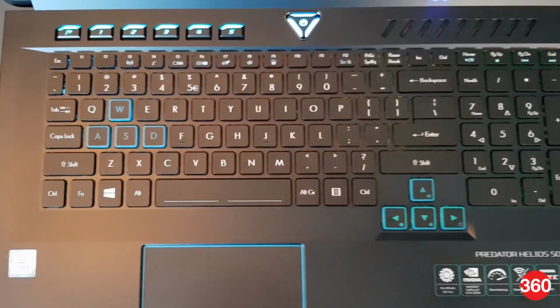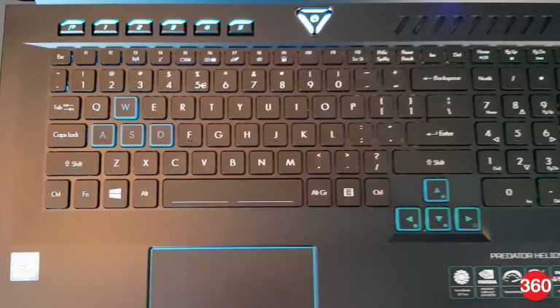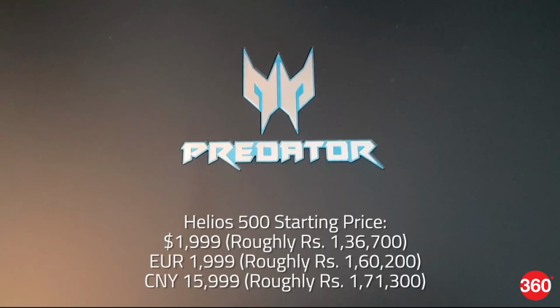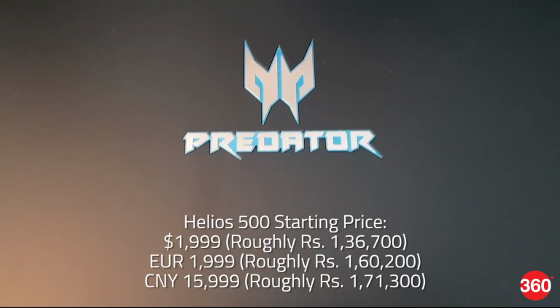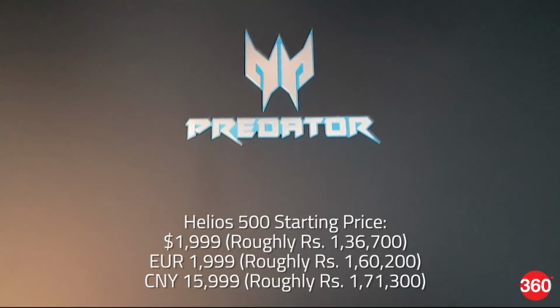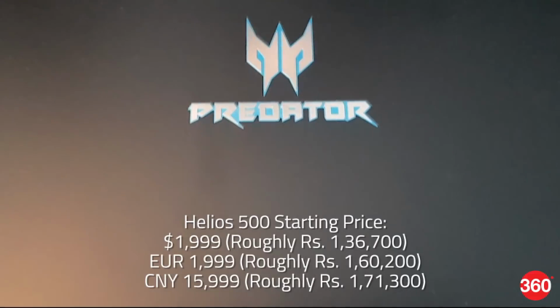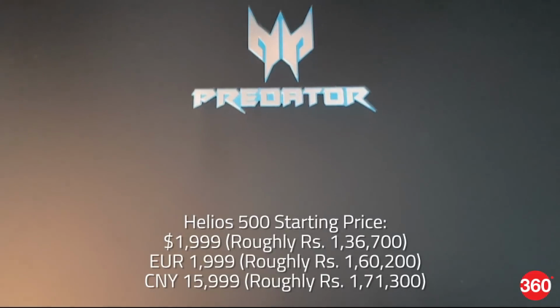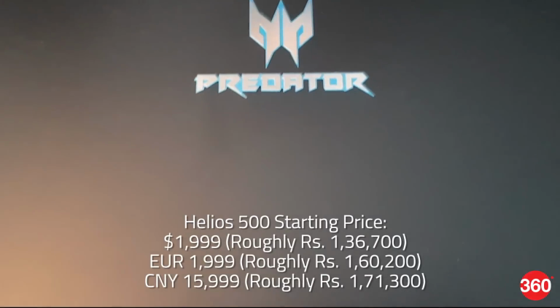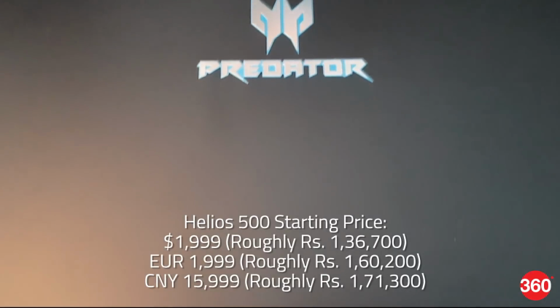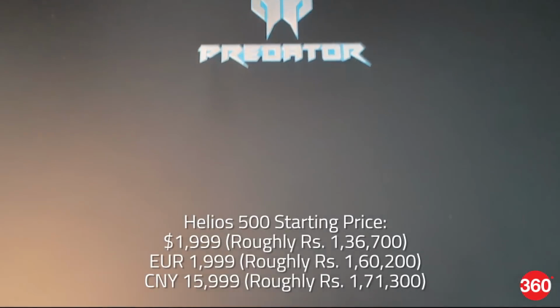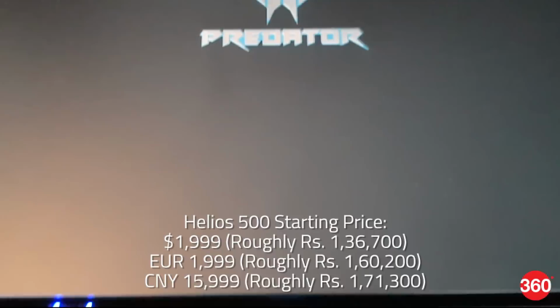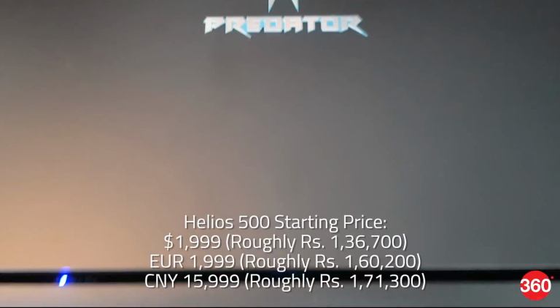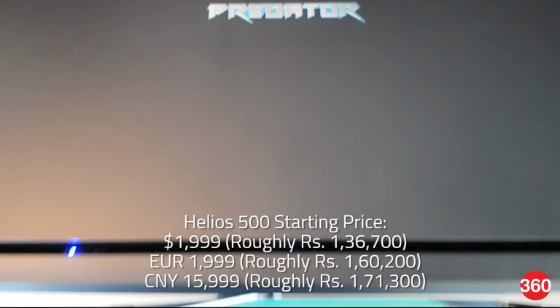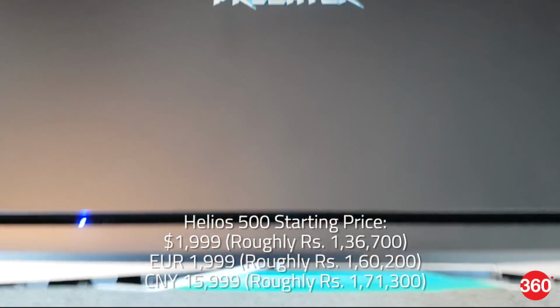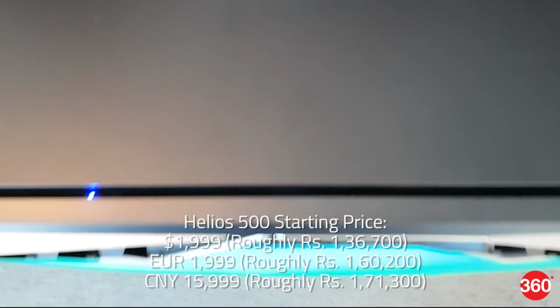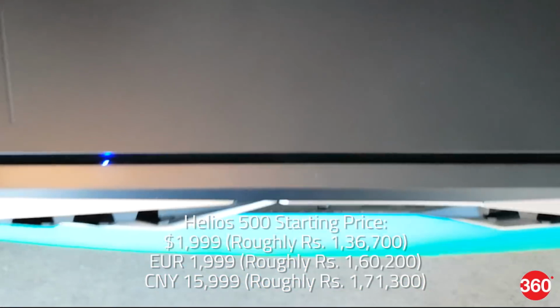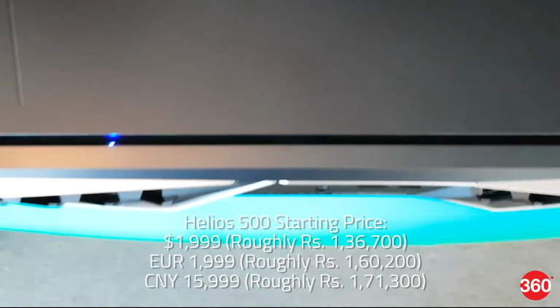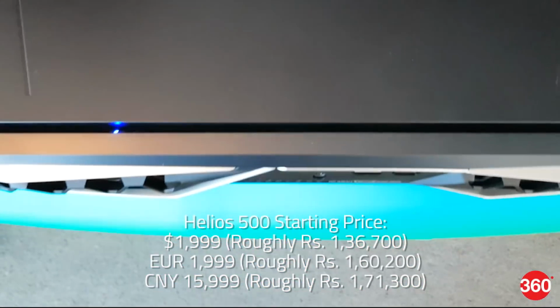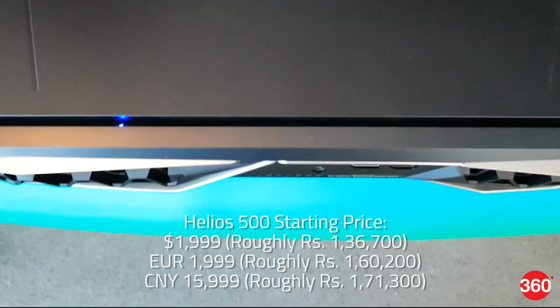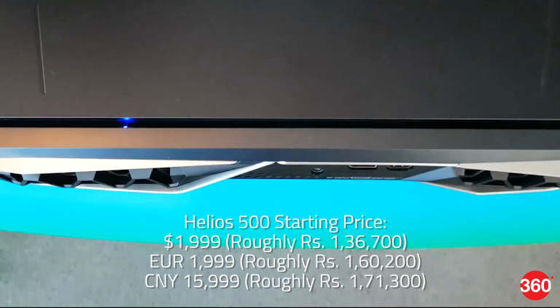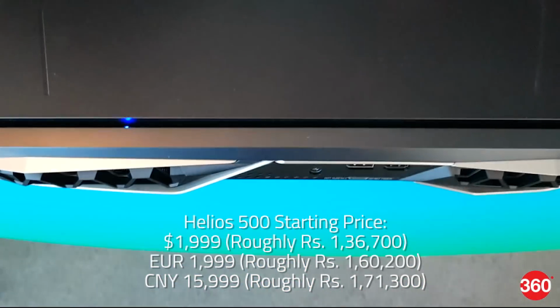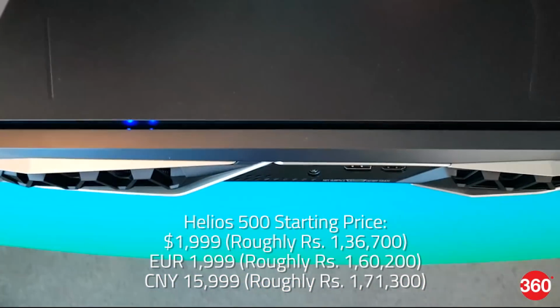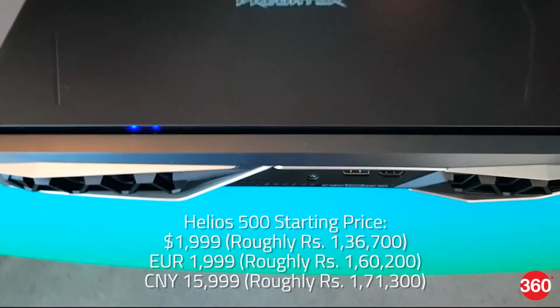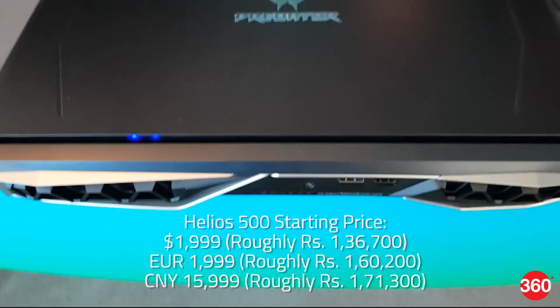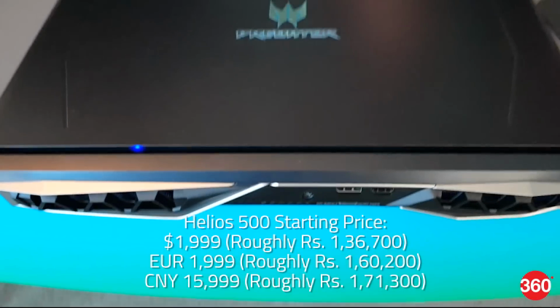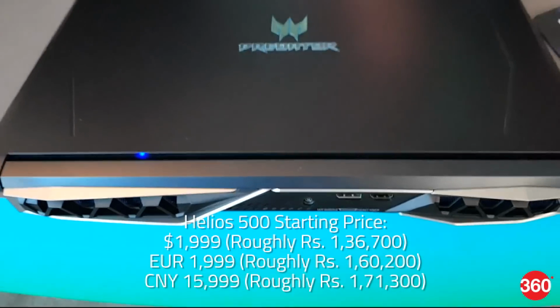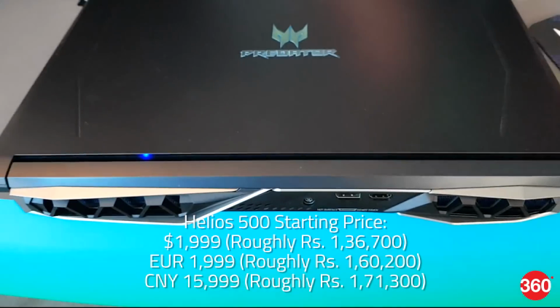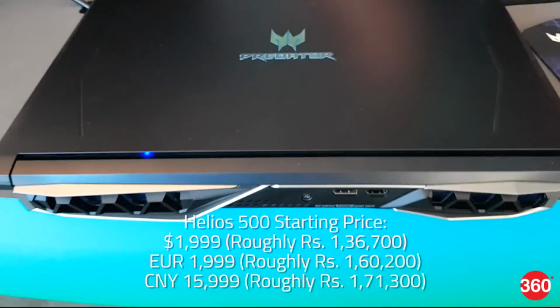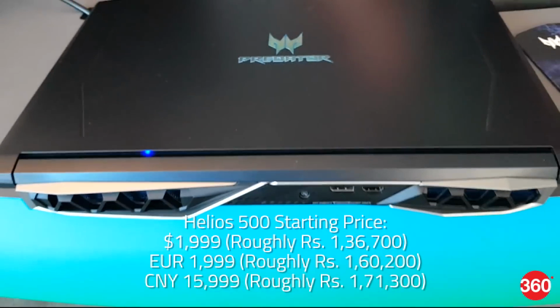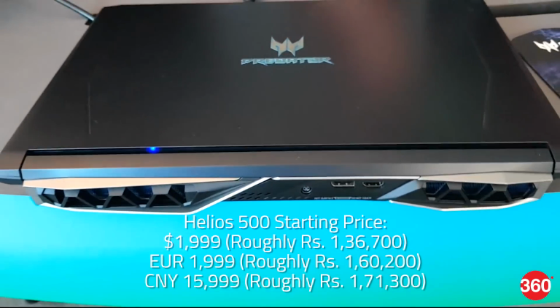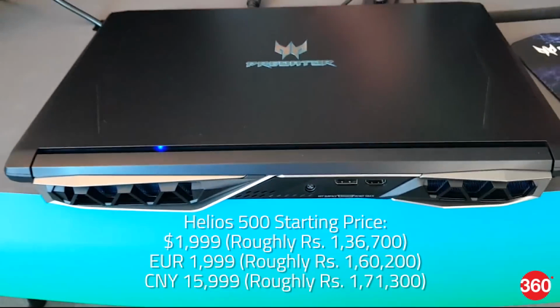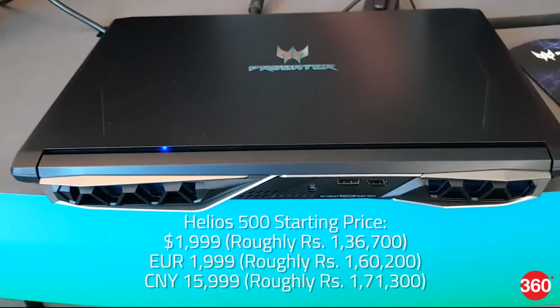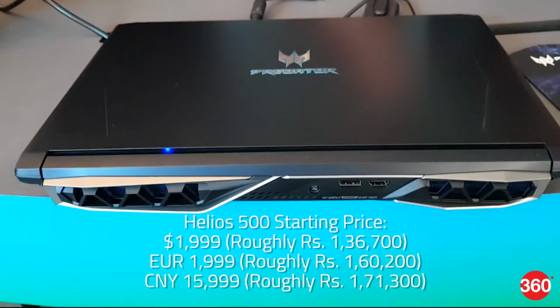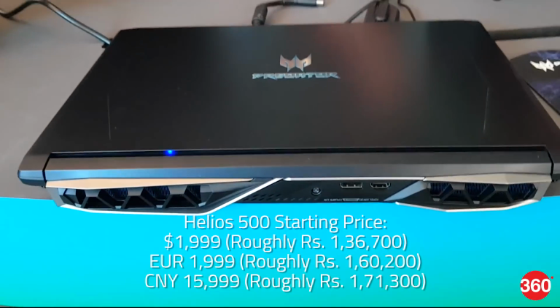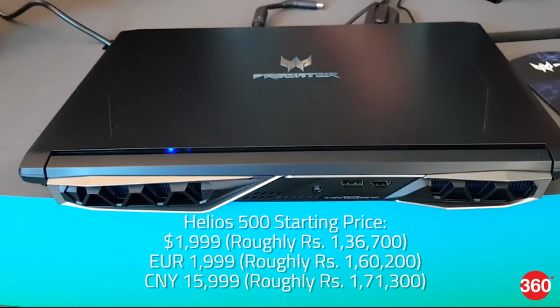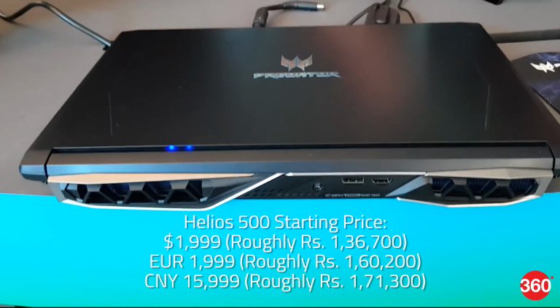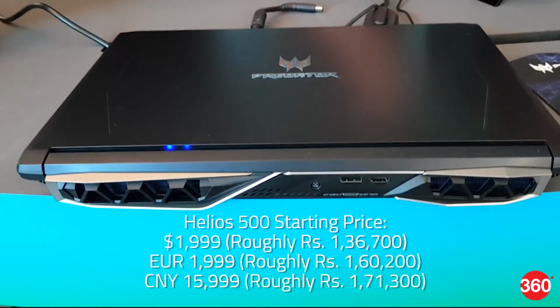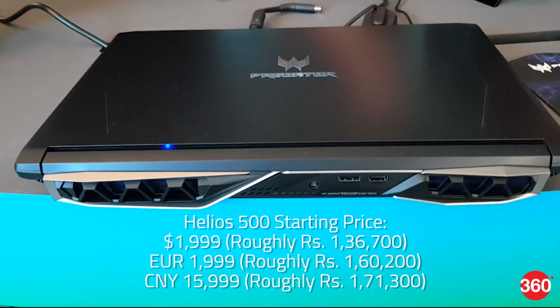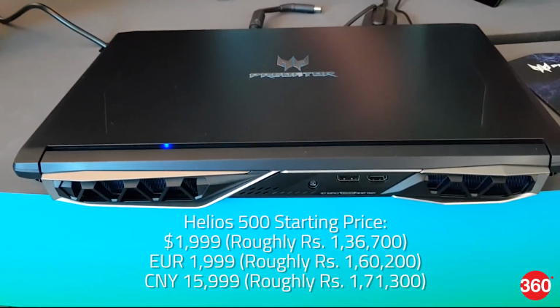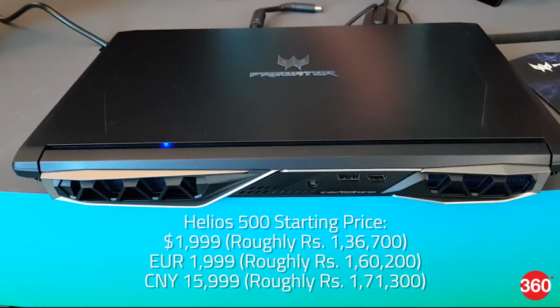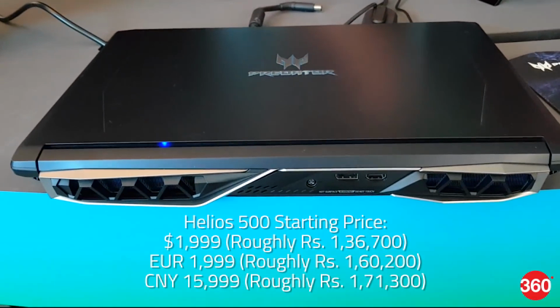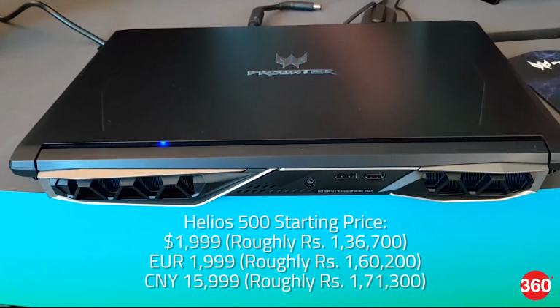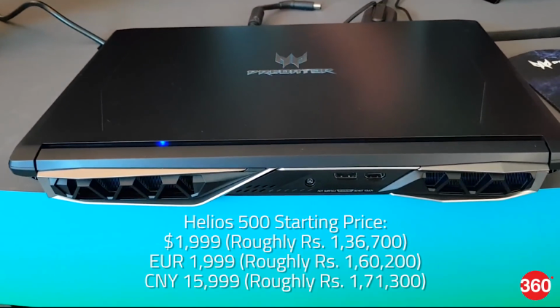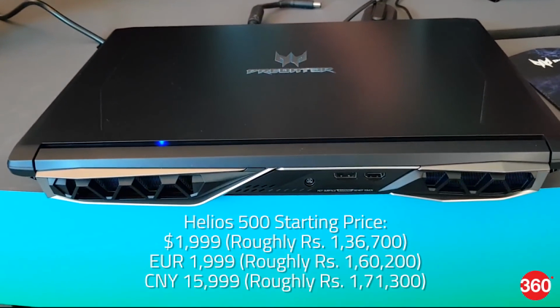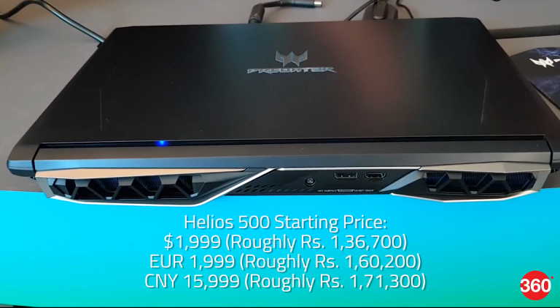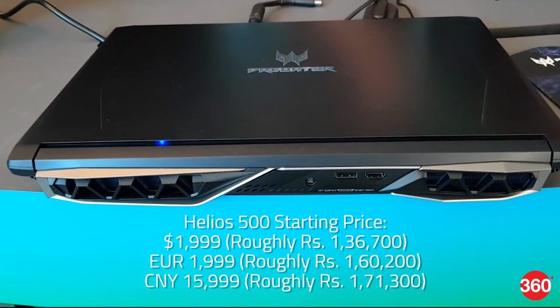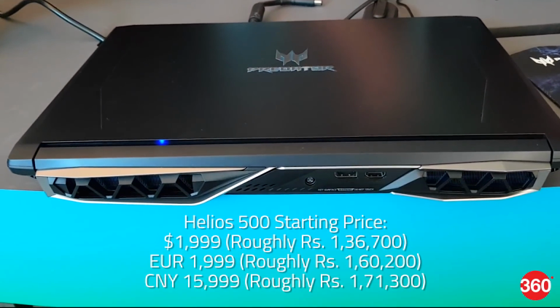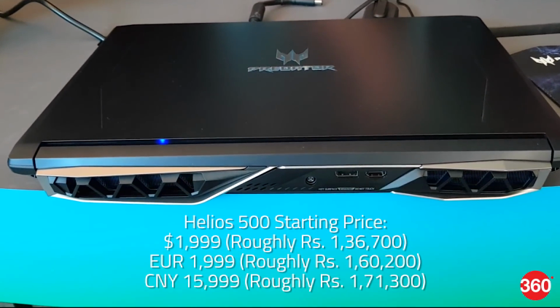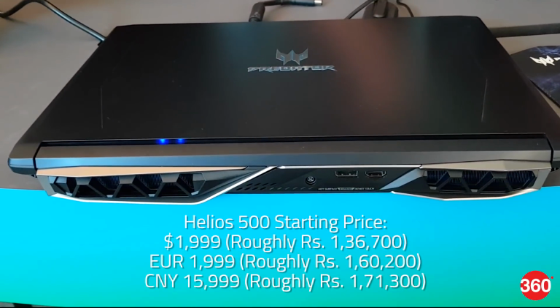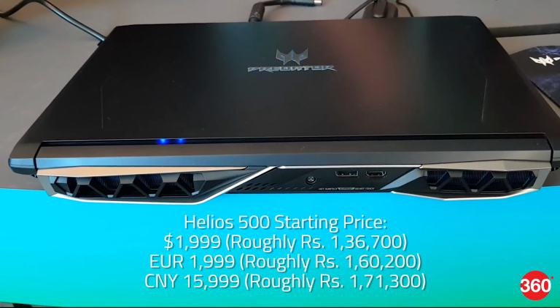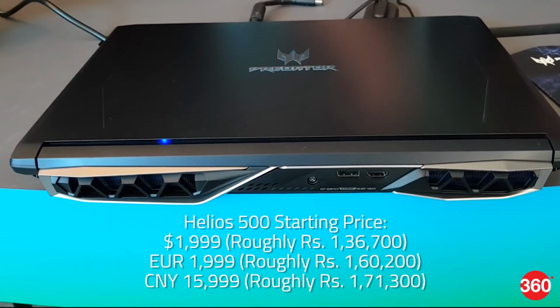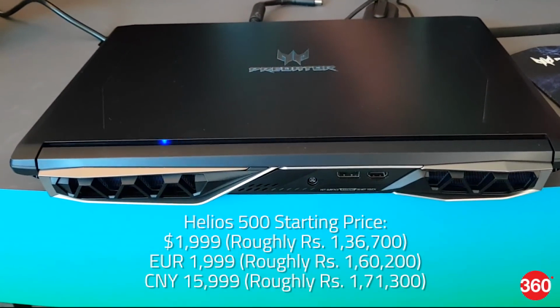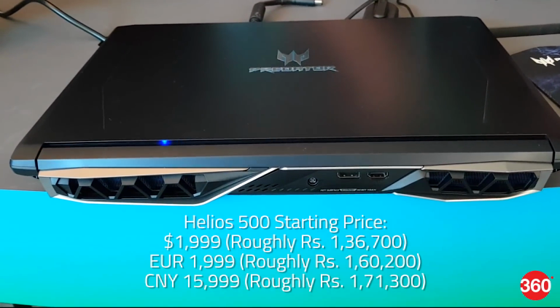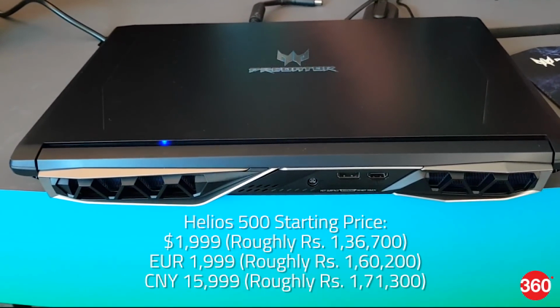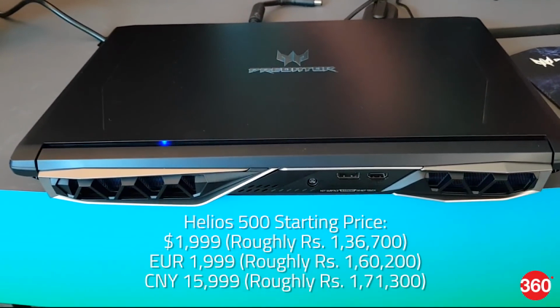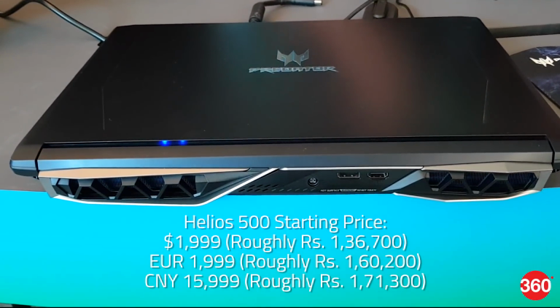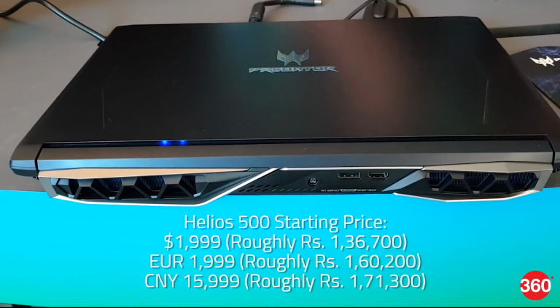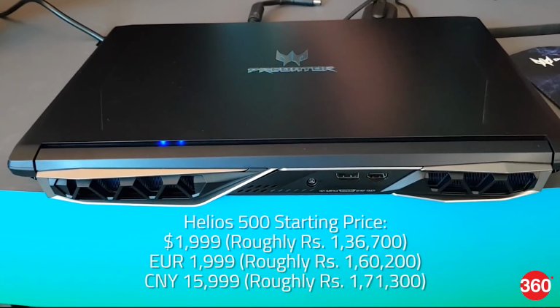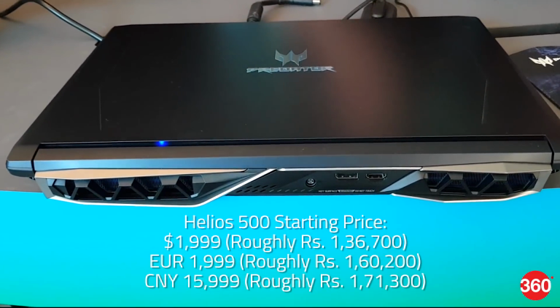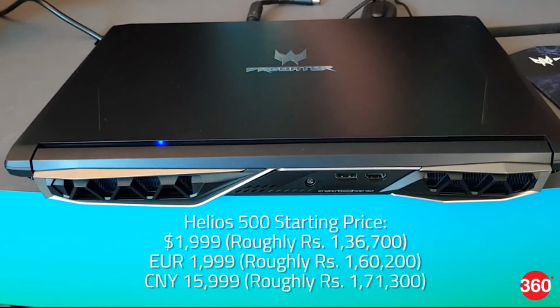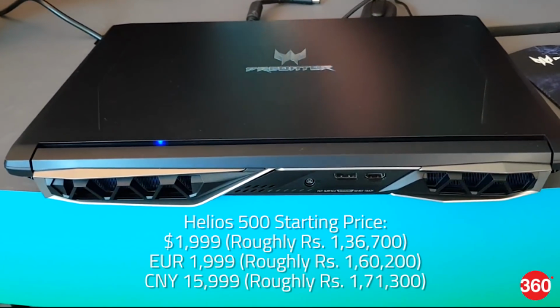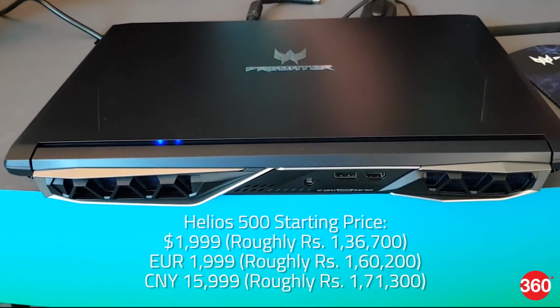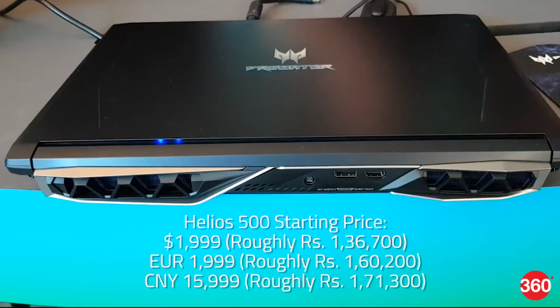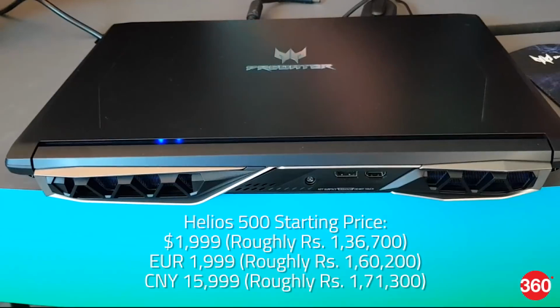The Predator Helios 500 gaming notebooks will be available in the US and China in June, and in EMEA regions in May.